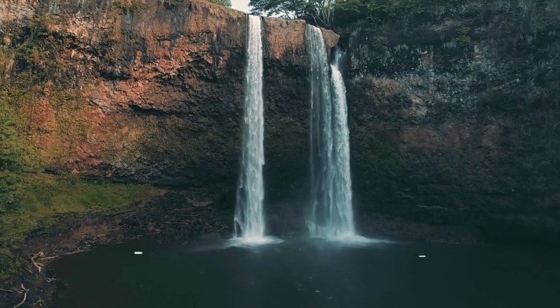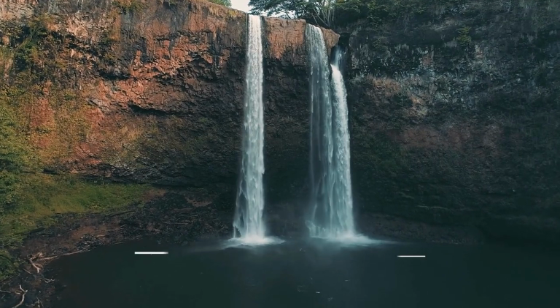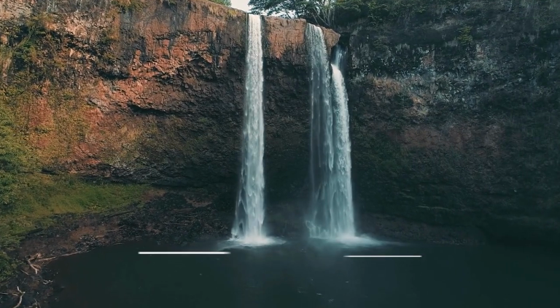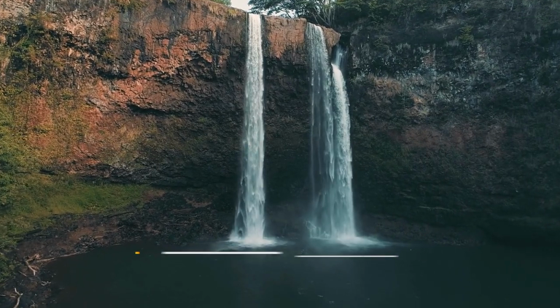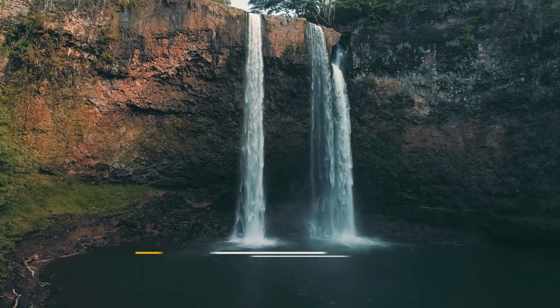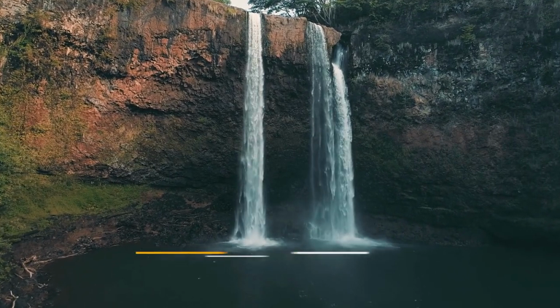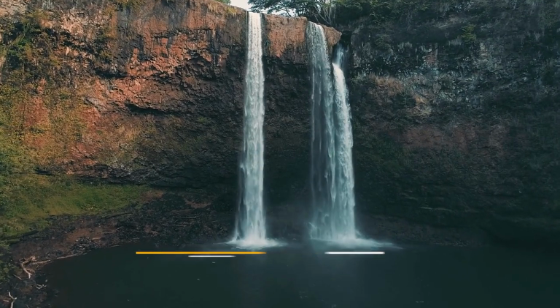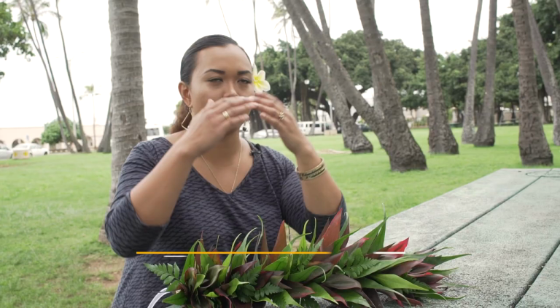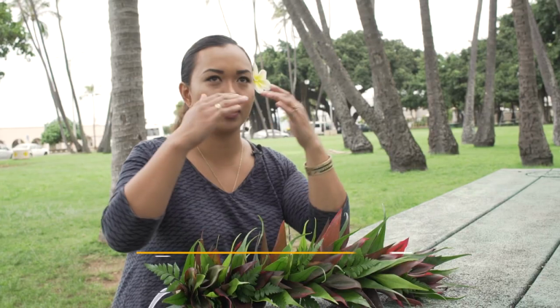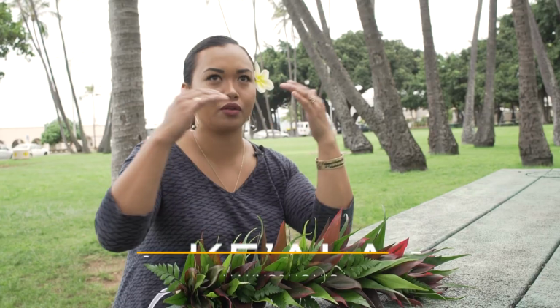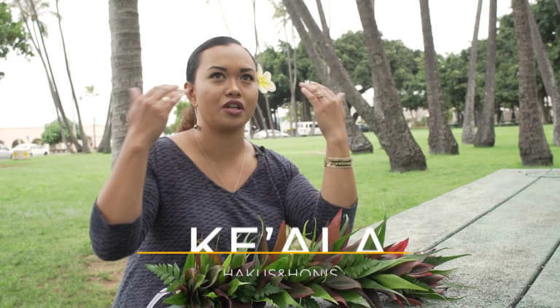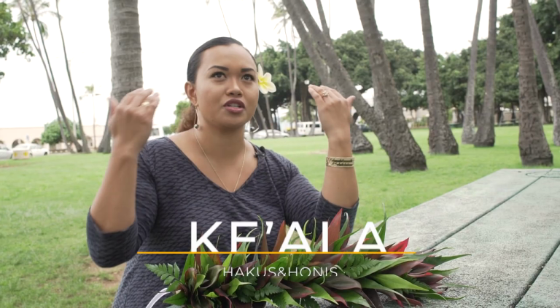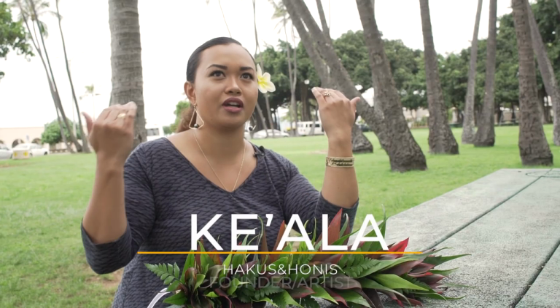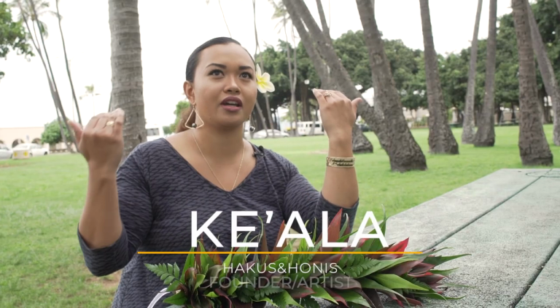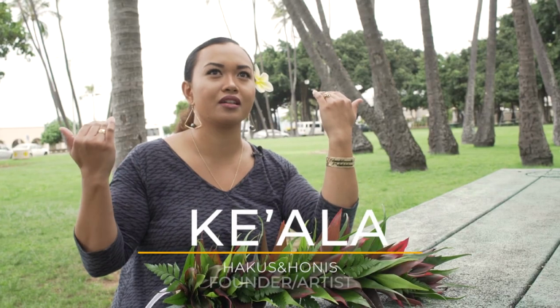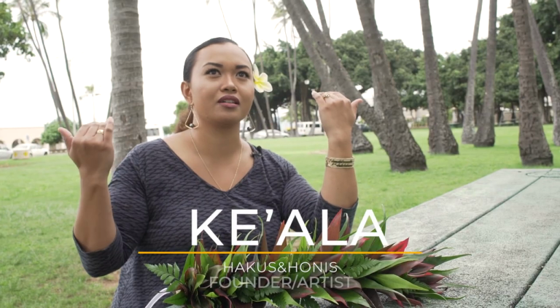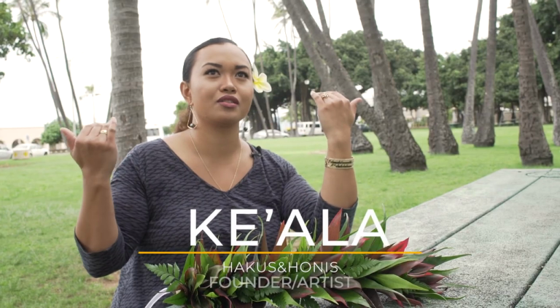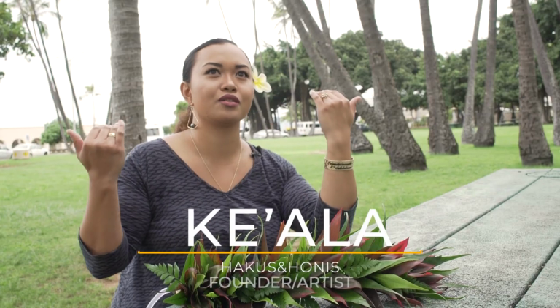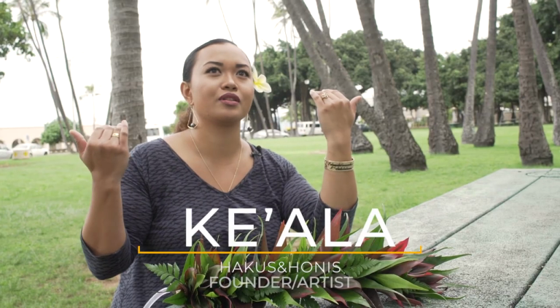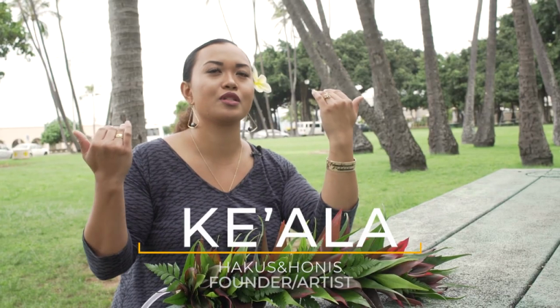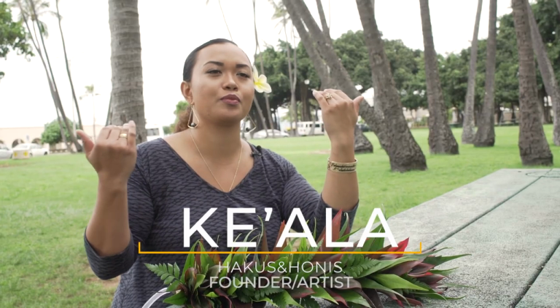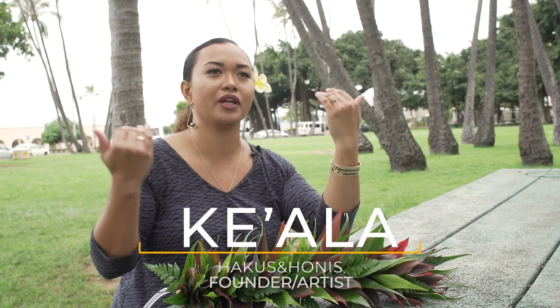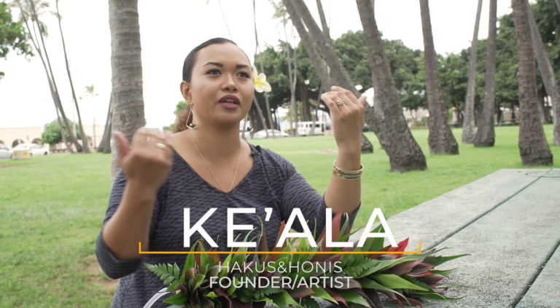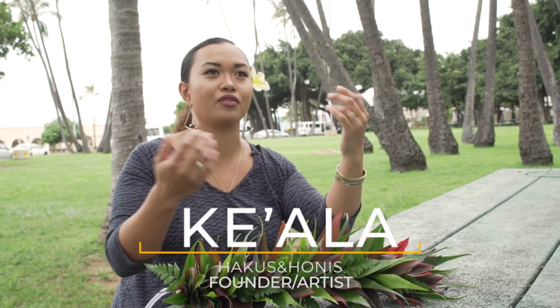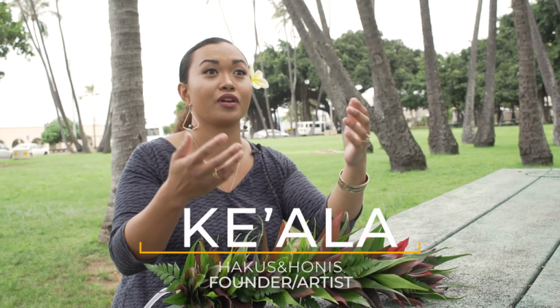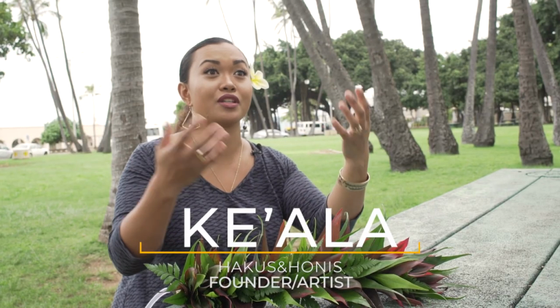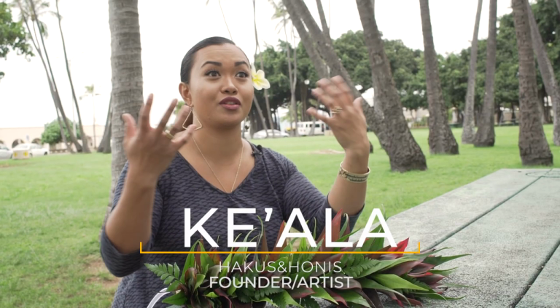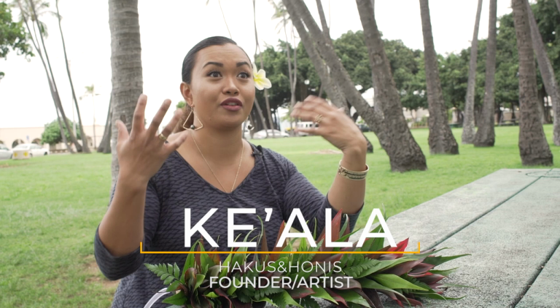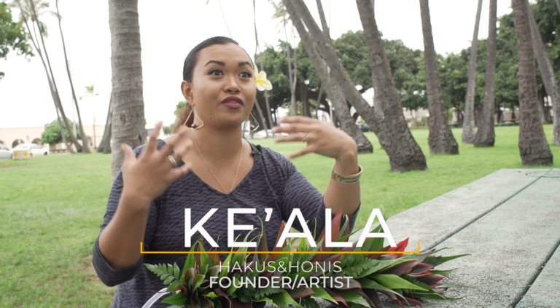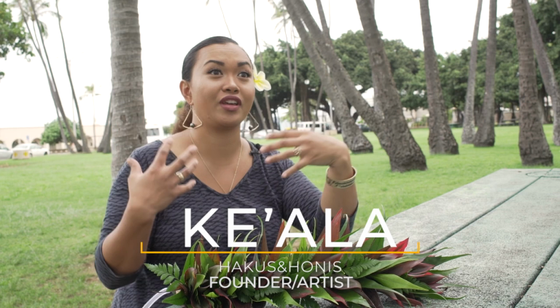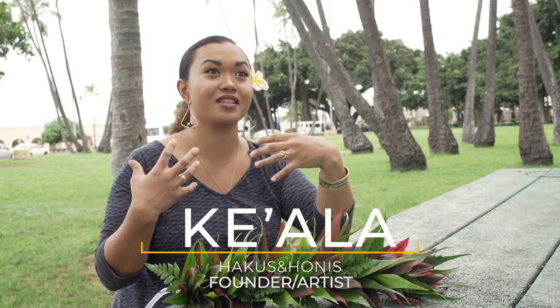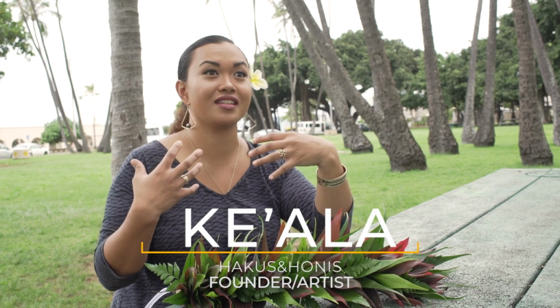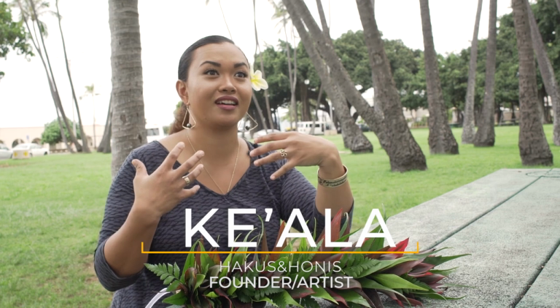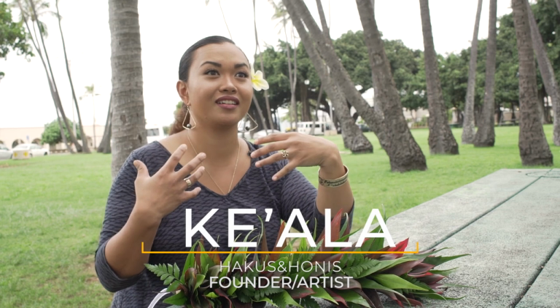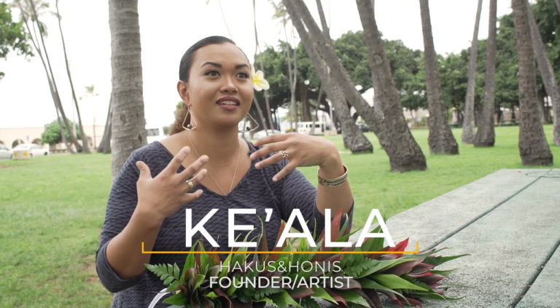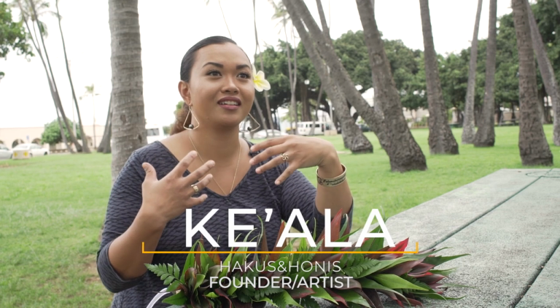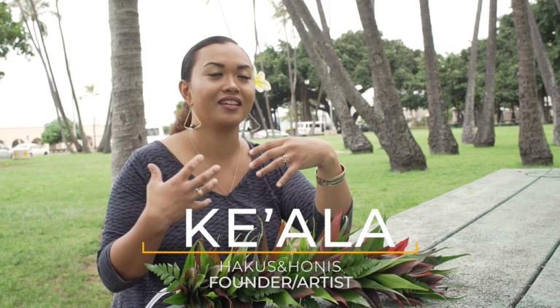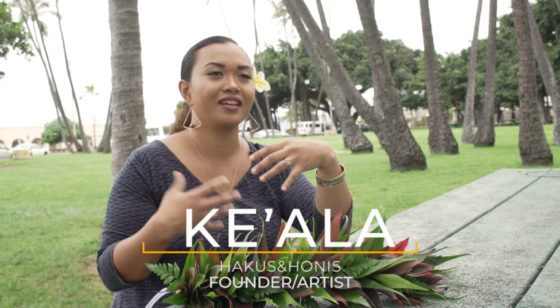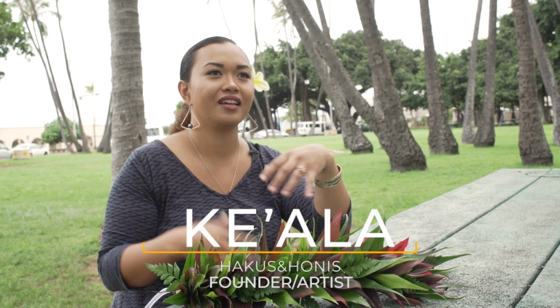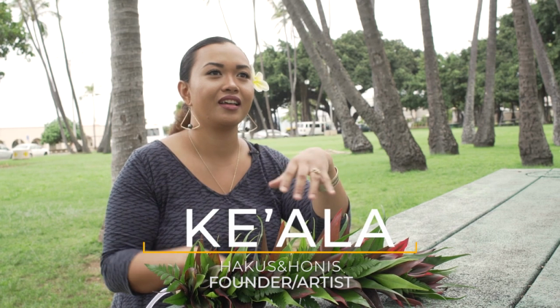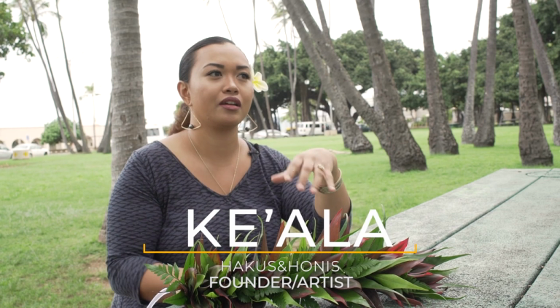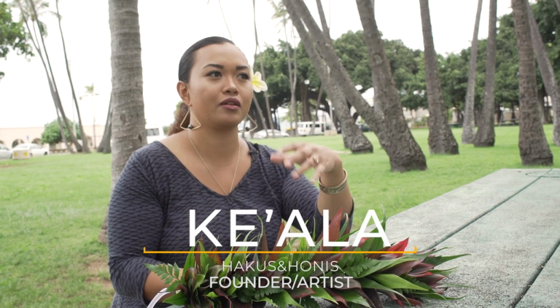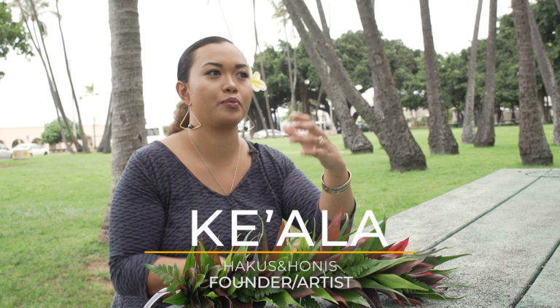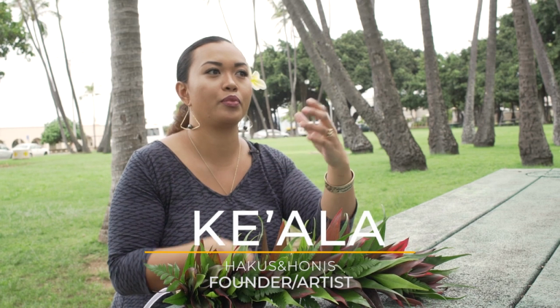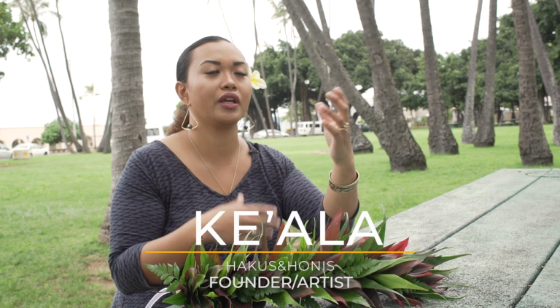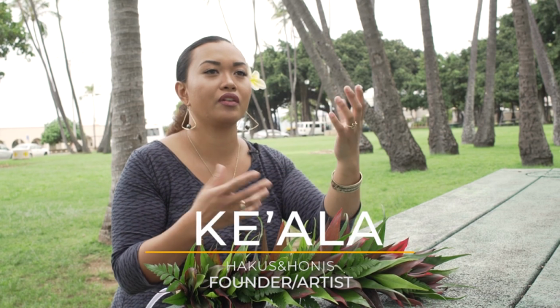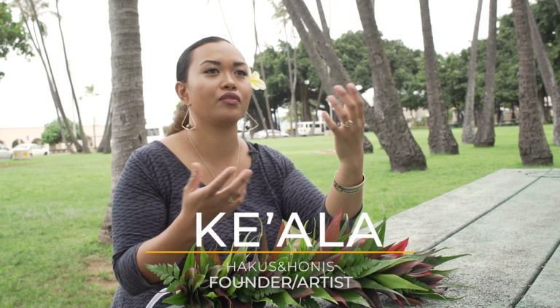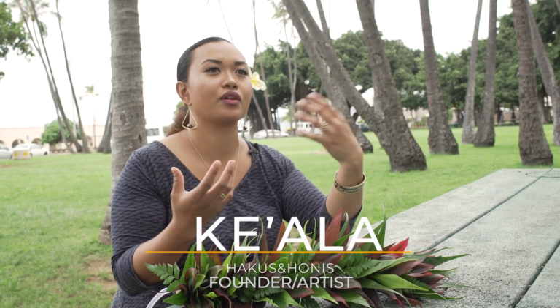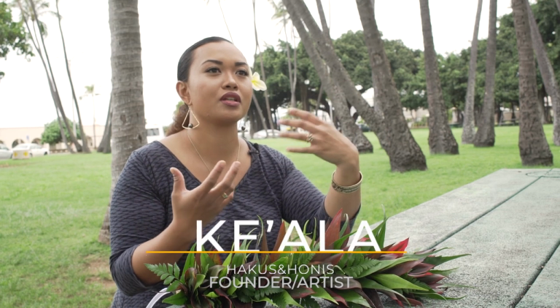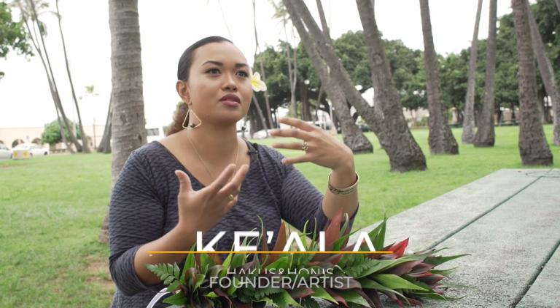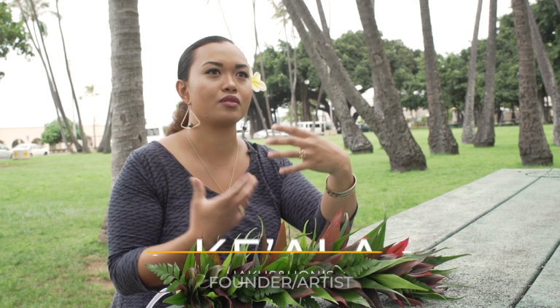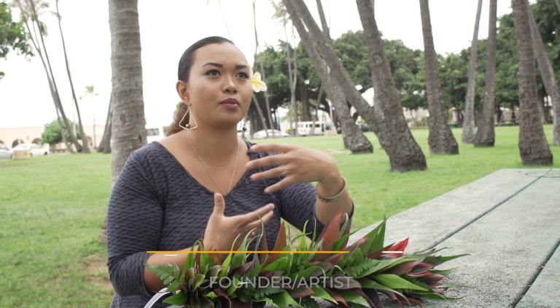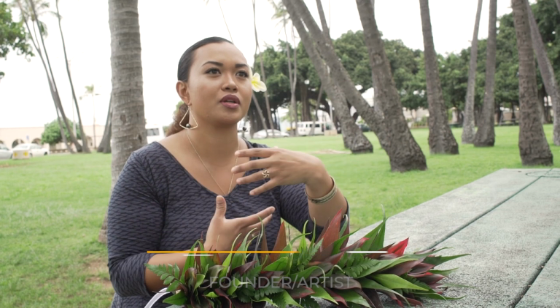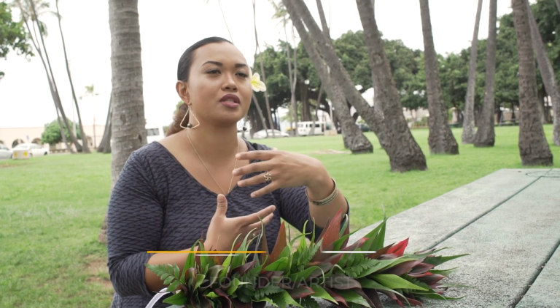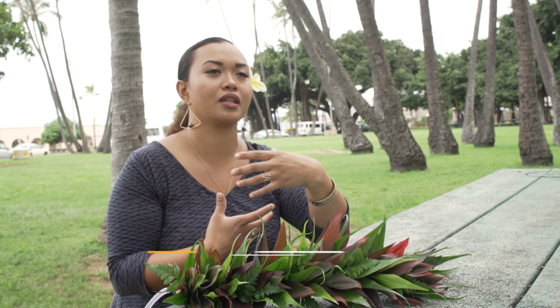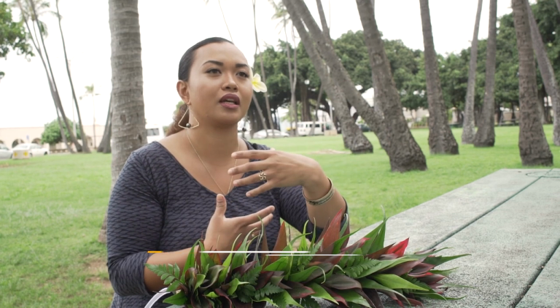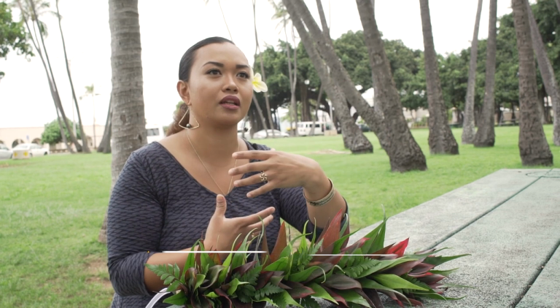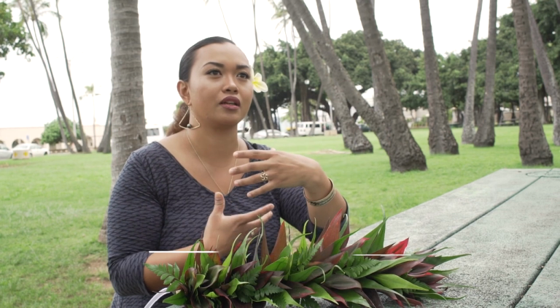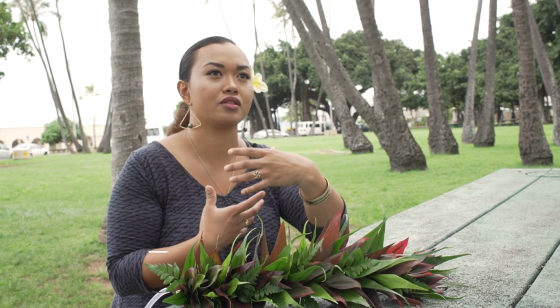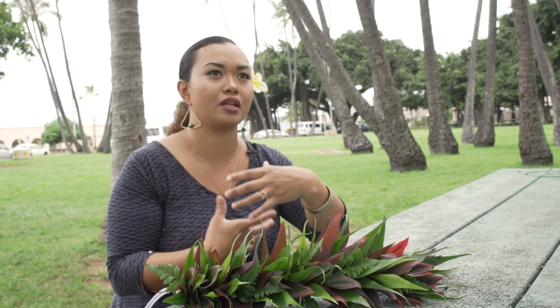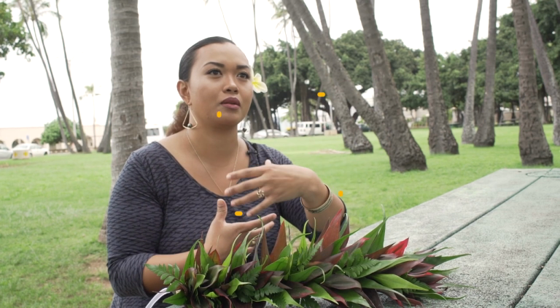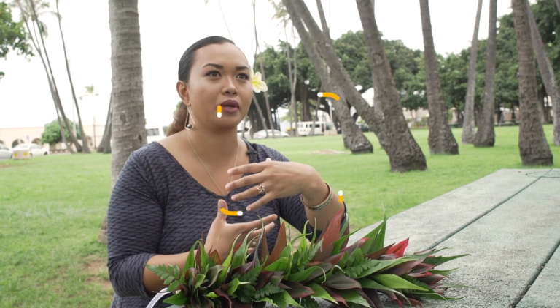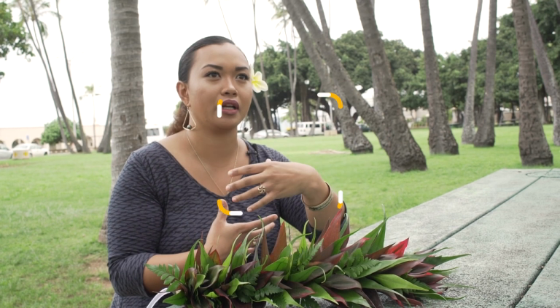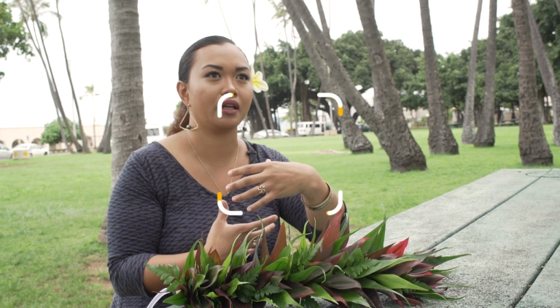A haku is worn across your head, so it's bringing focus to your face, or bringing focus to the person that you're celebrating.